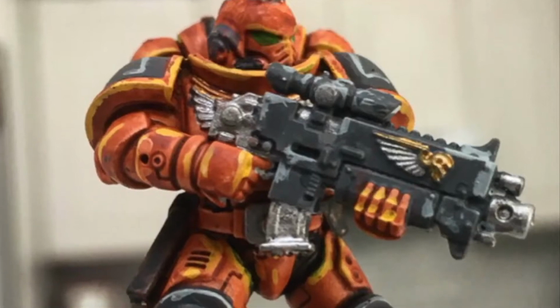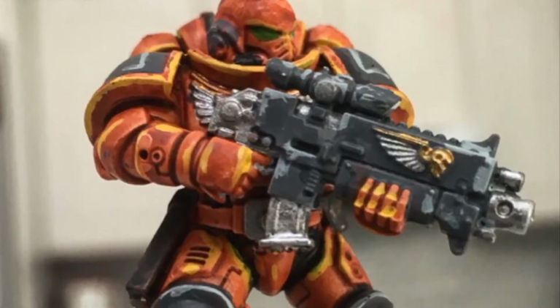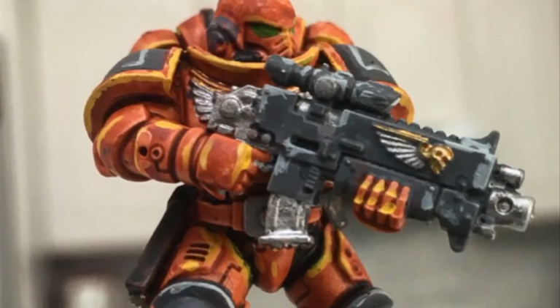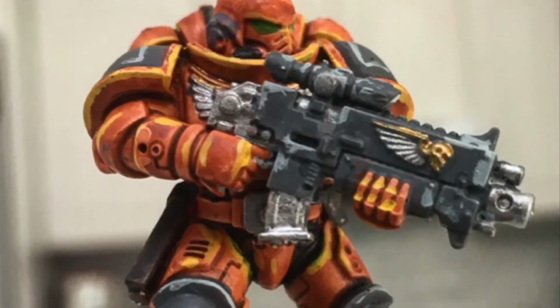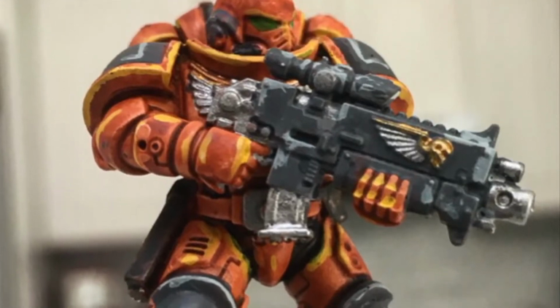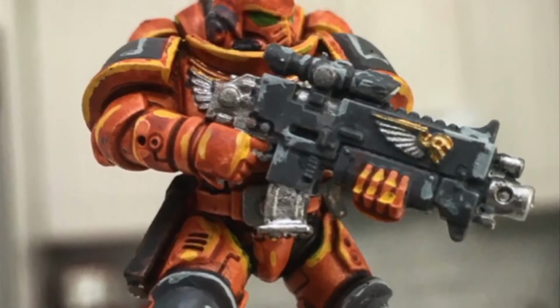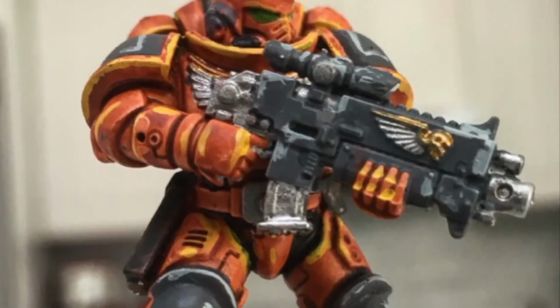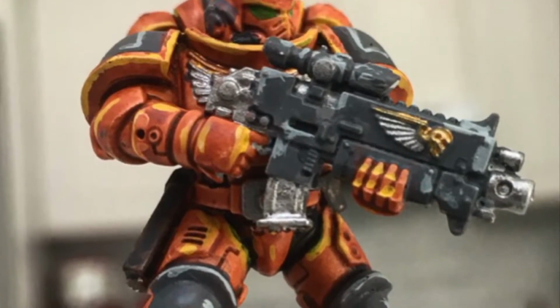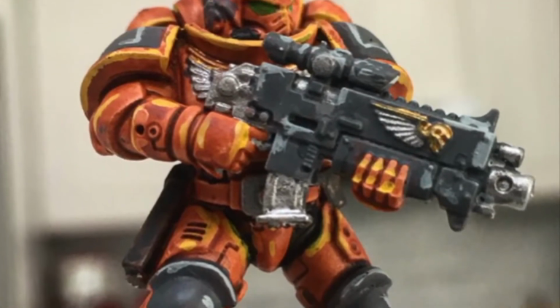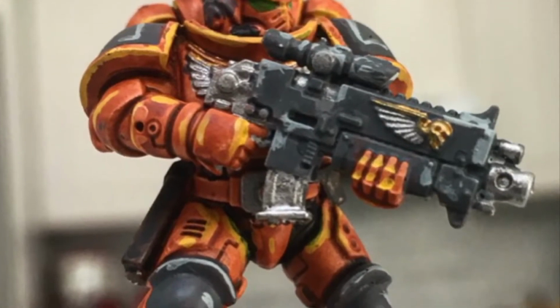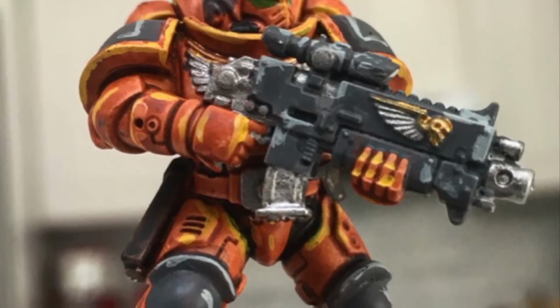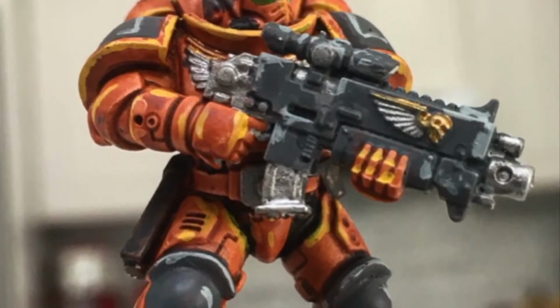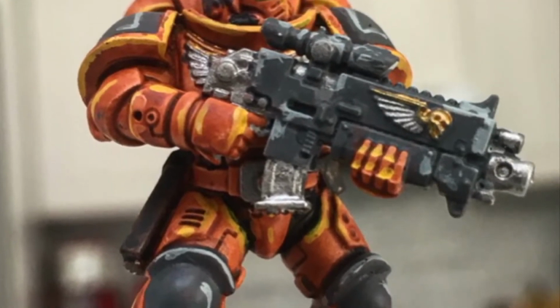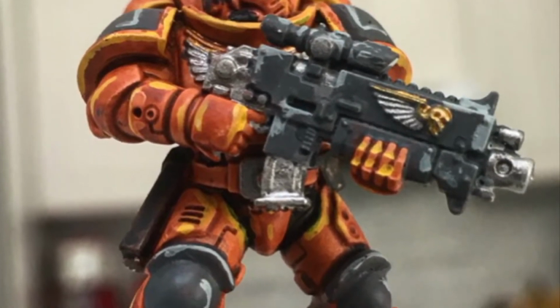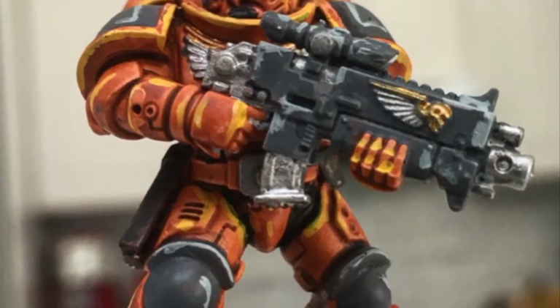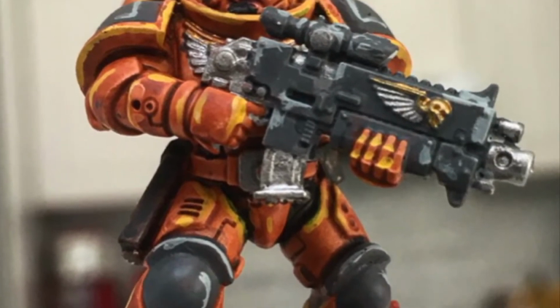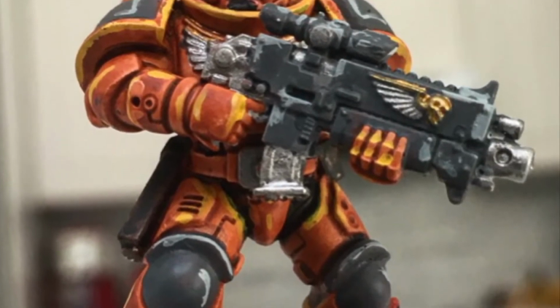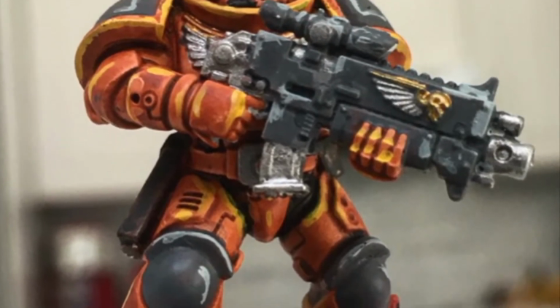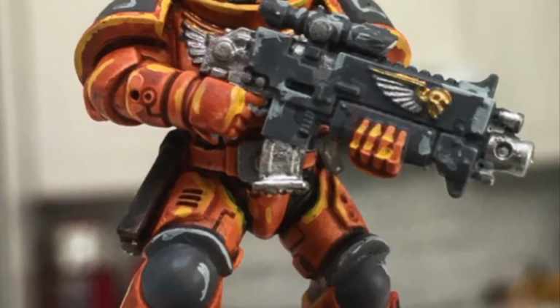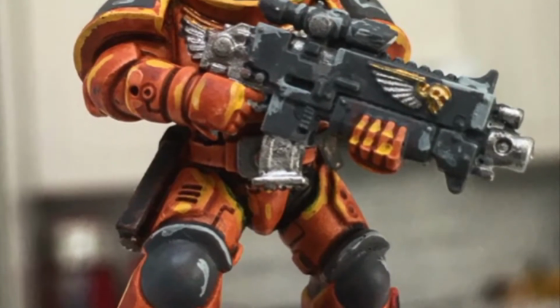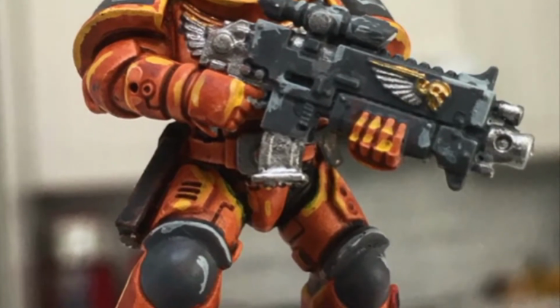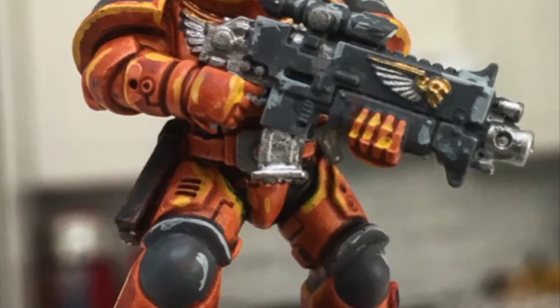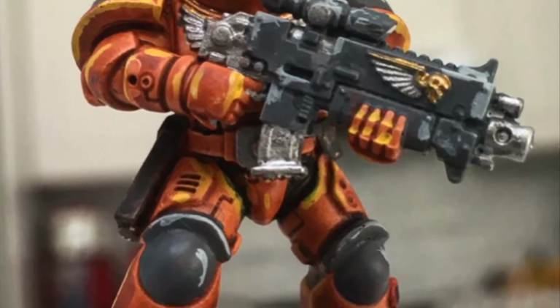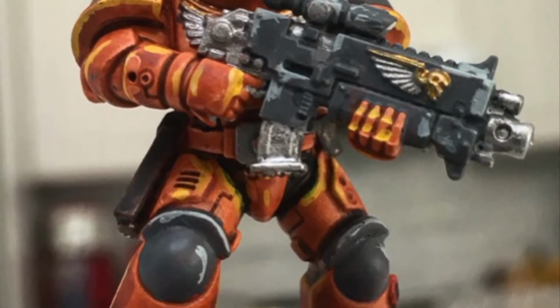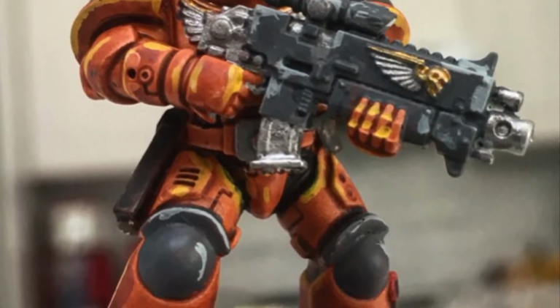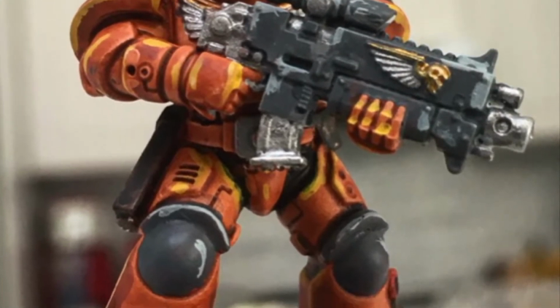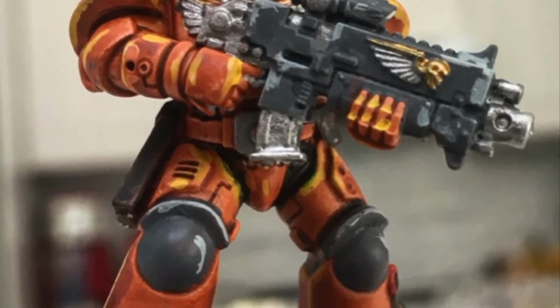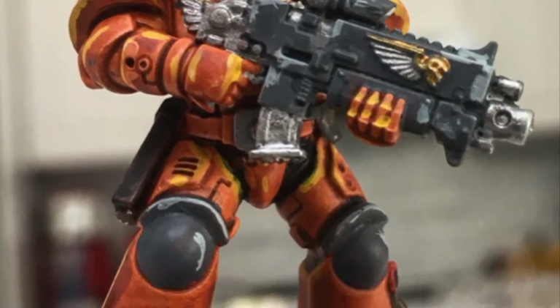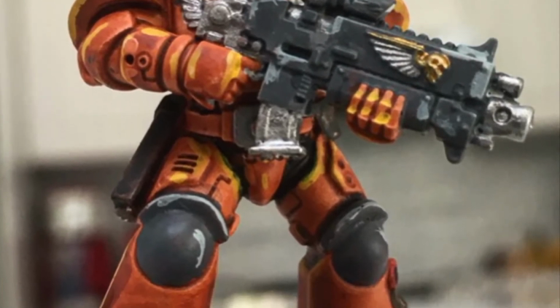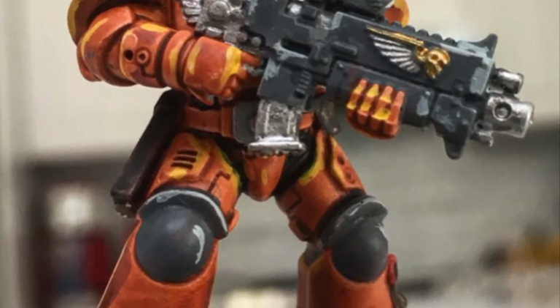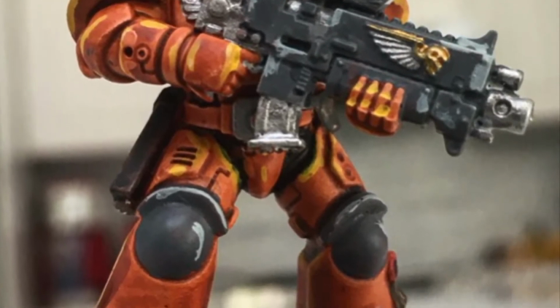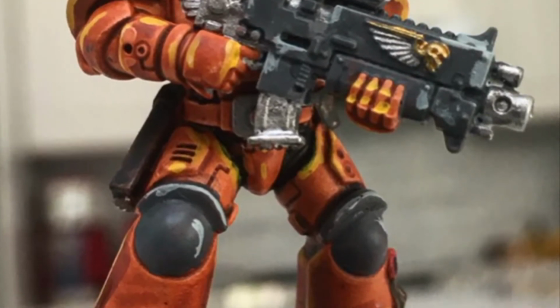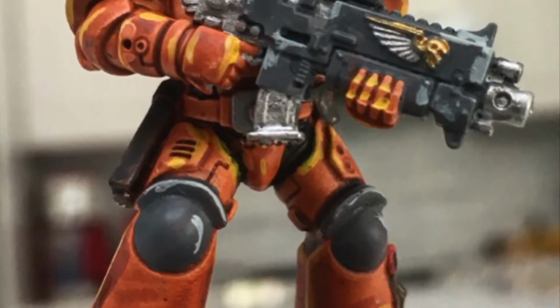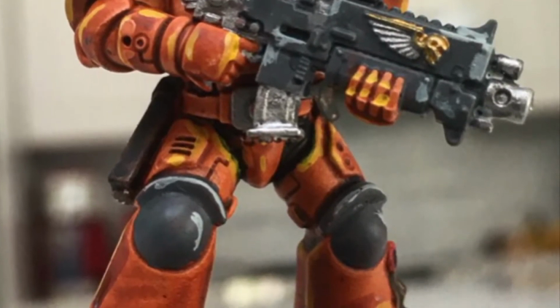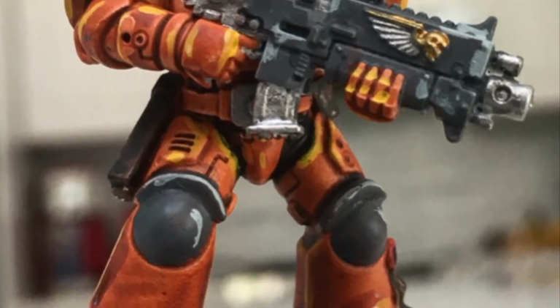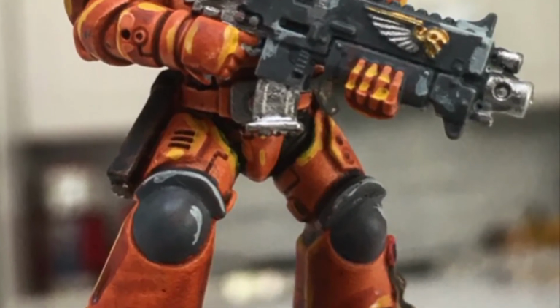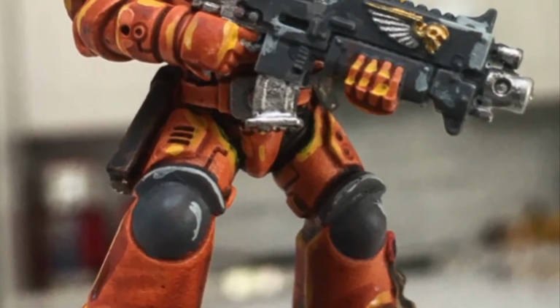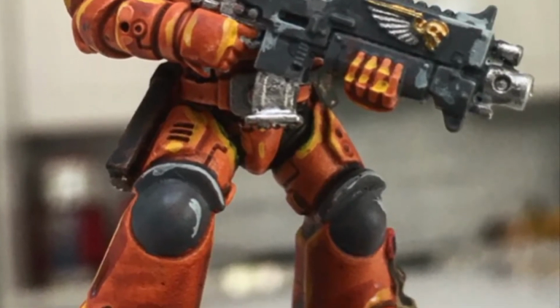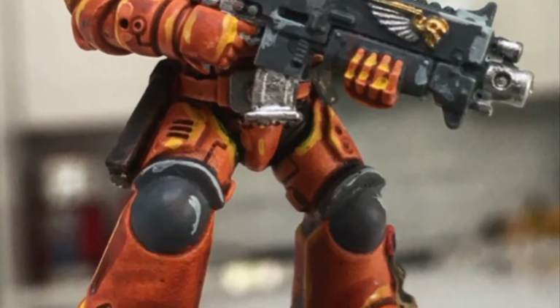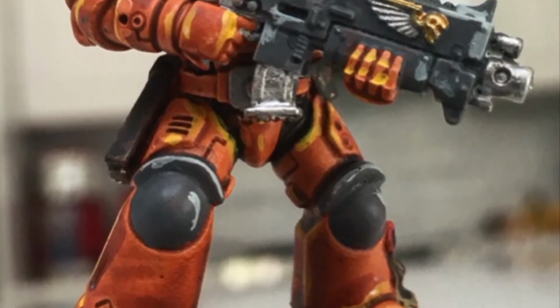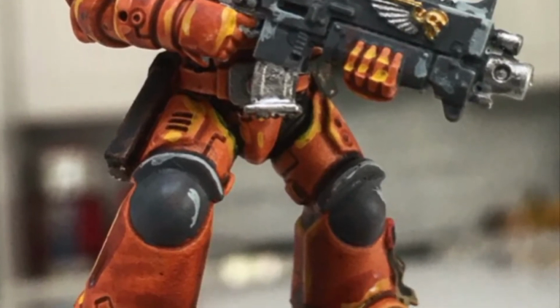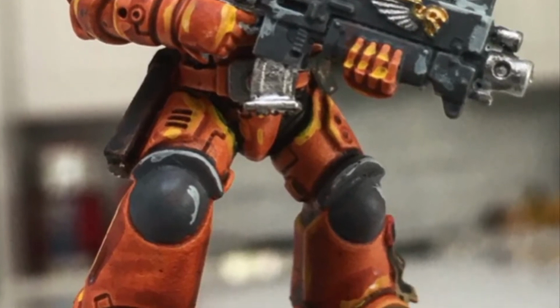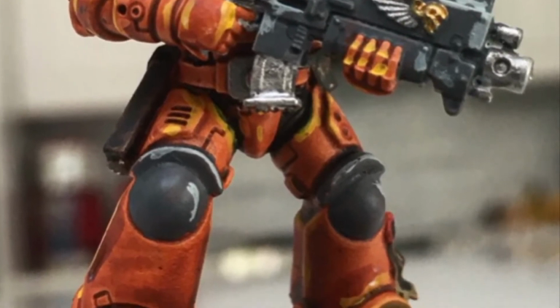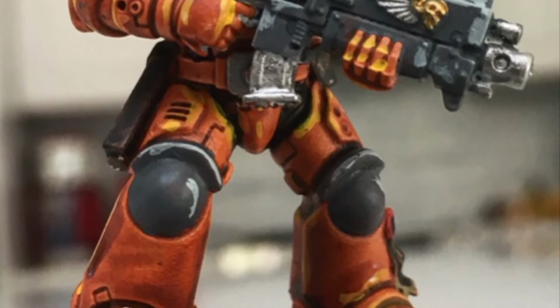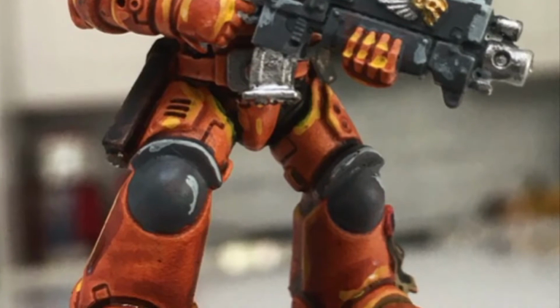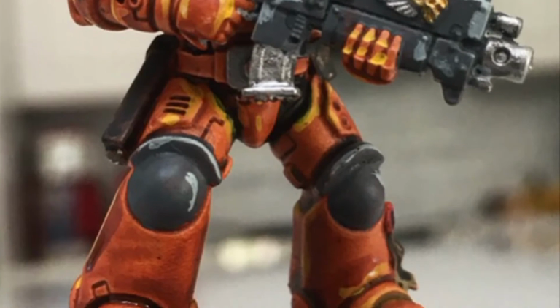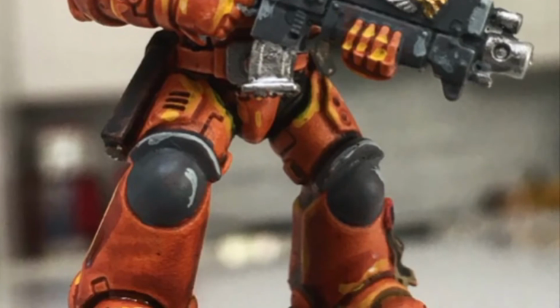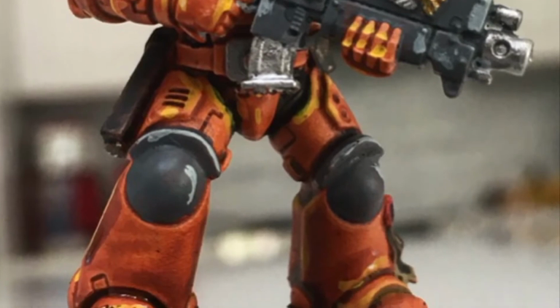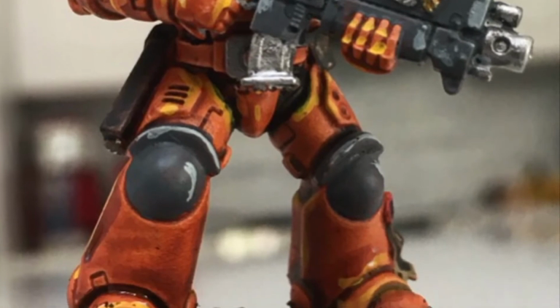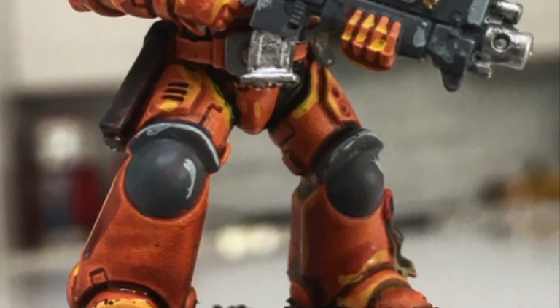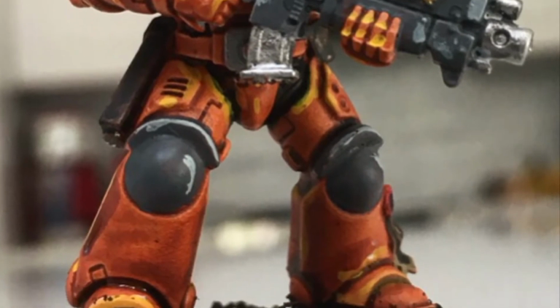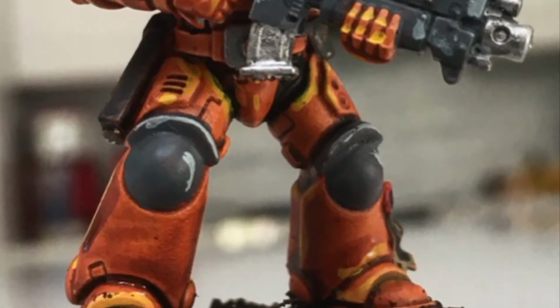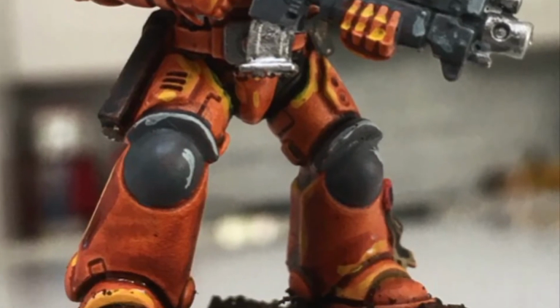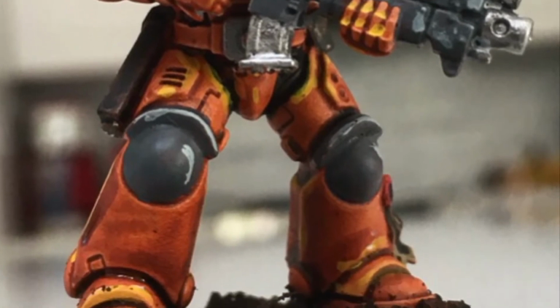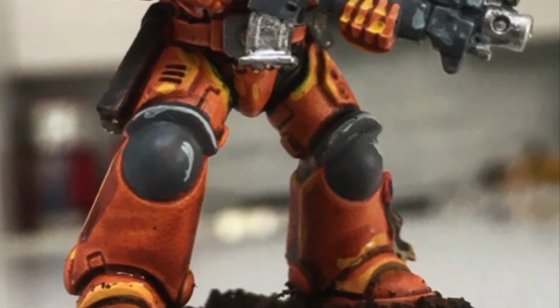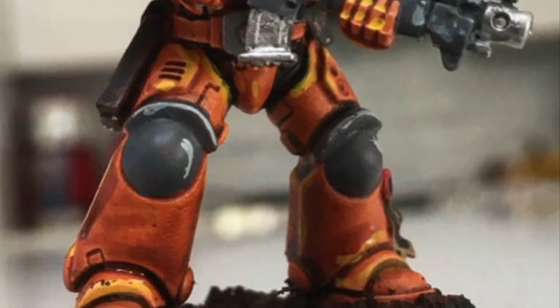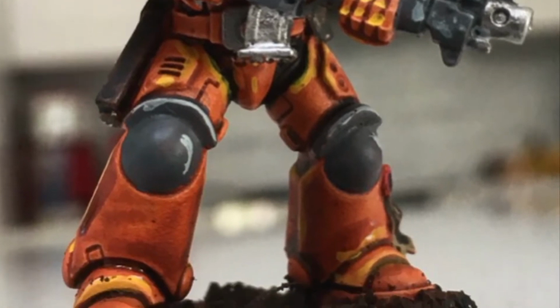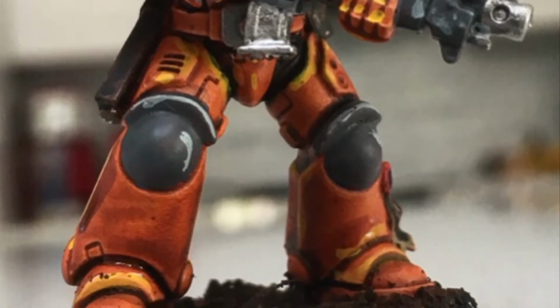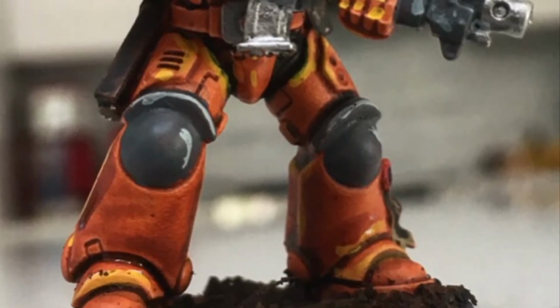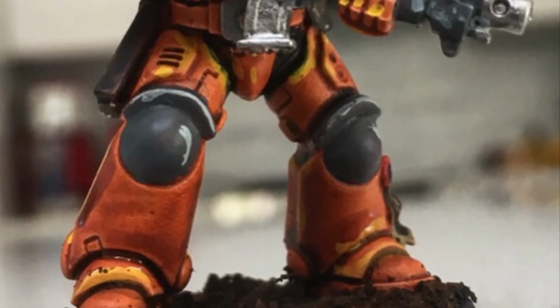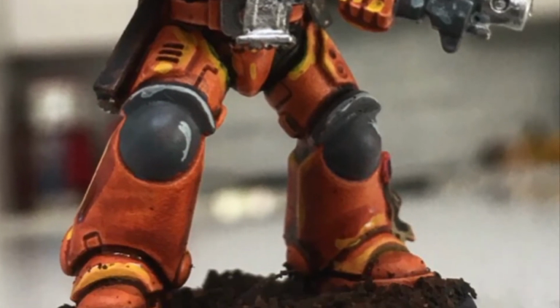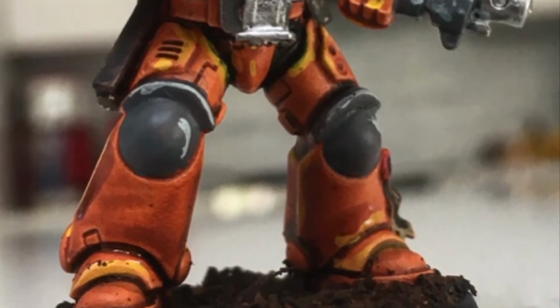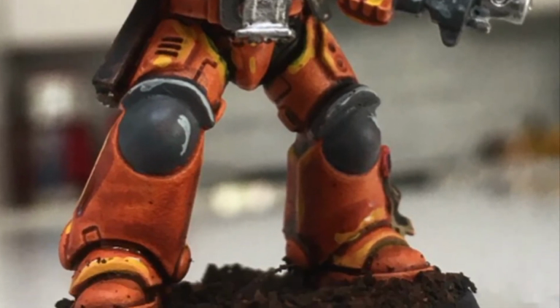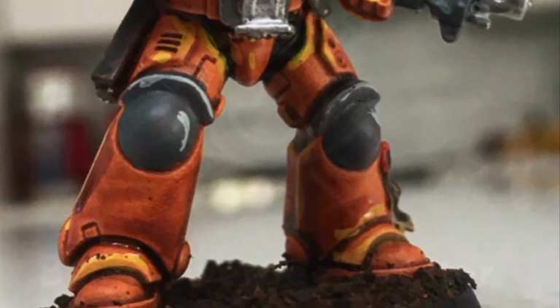Hello and welcome. Today I'm going to show you how I paint the Emperor's finest, the Adeptus Astartes, aka the Space Marines.